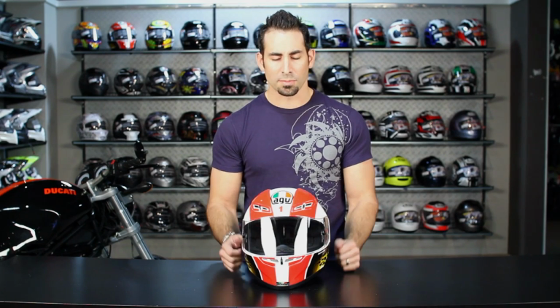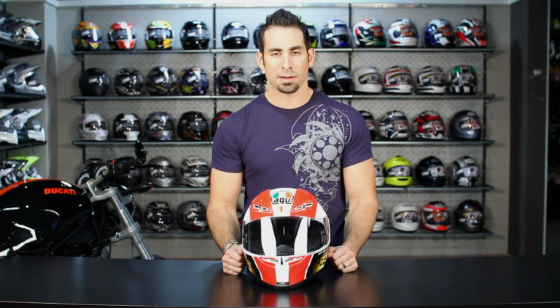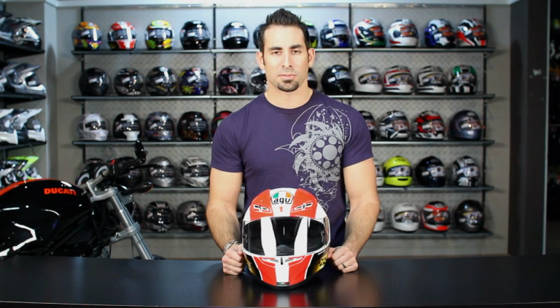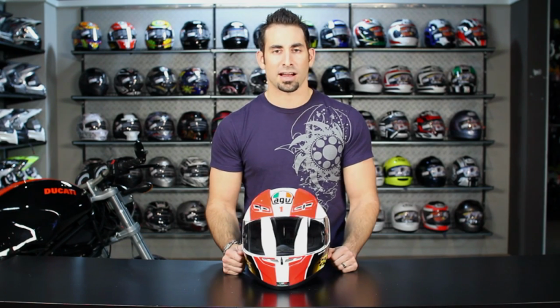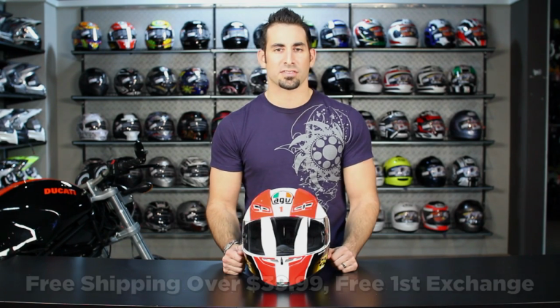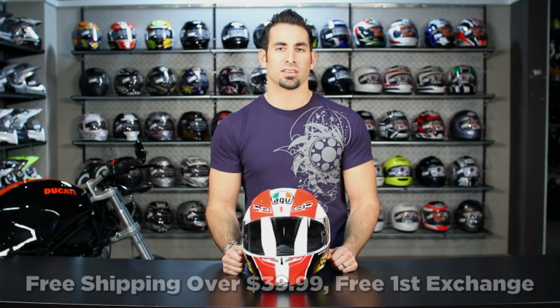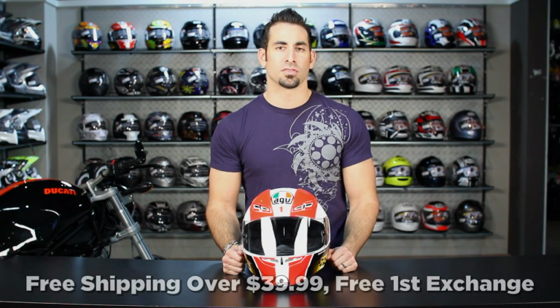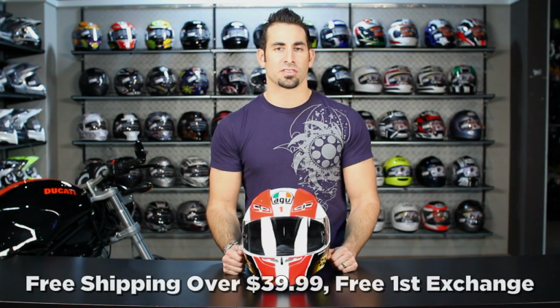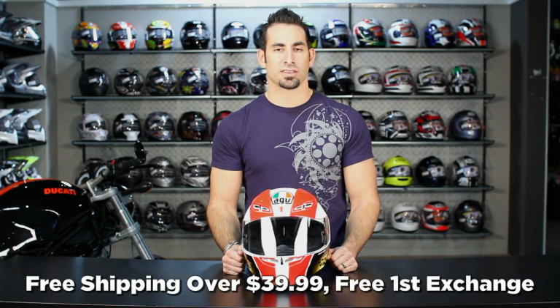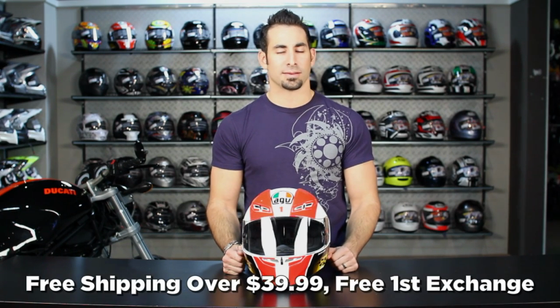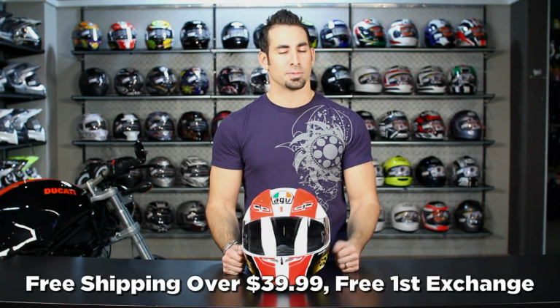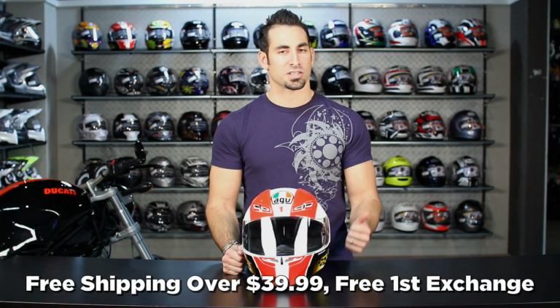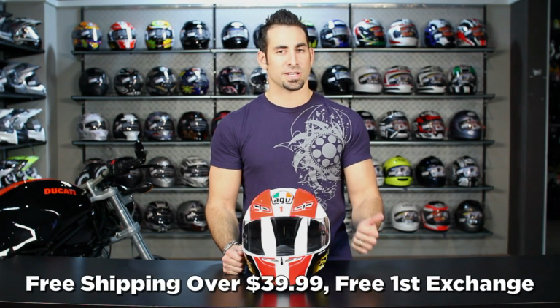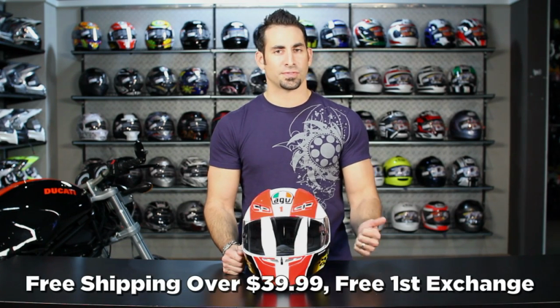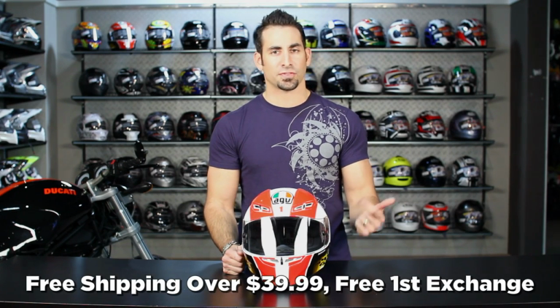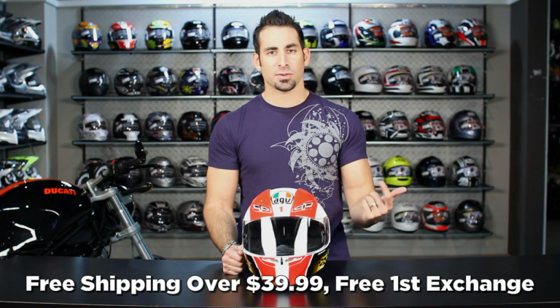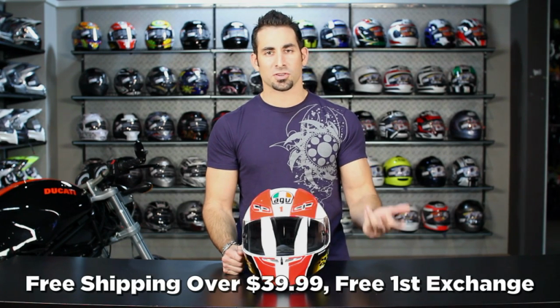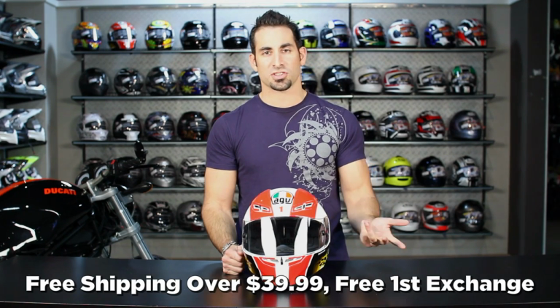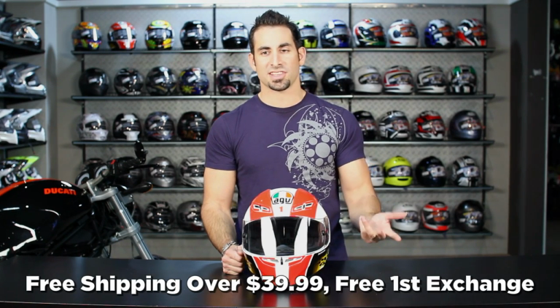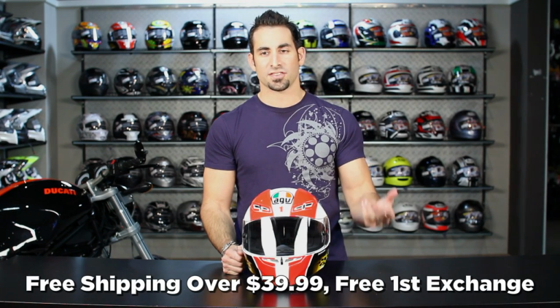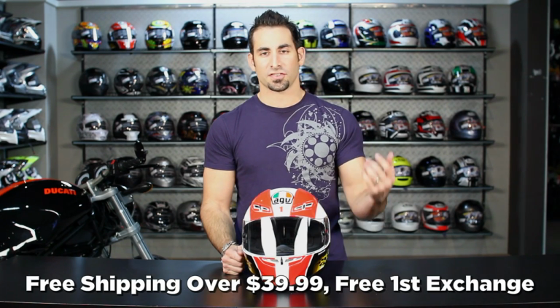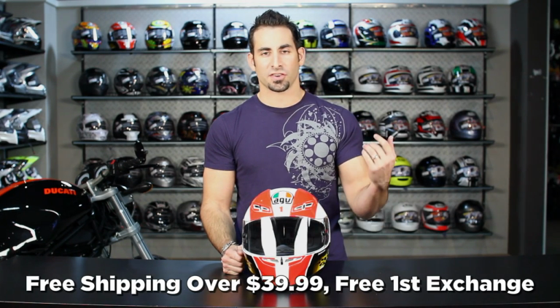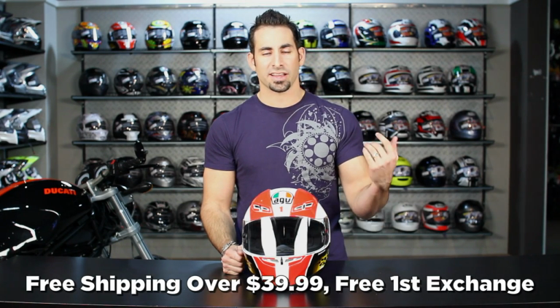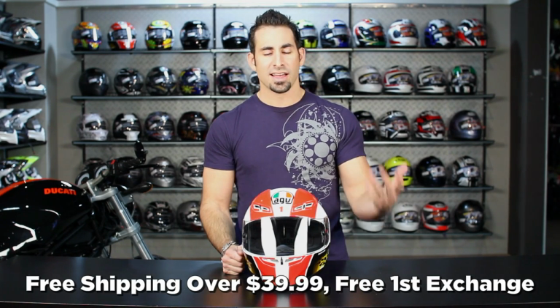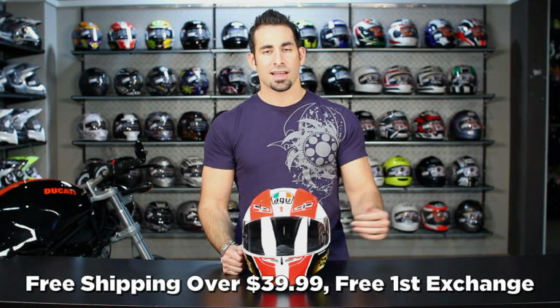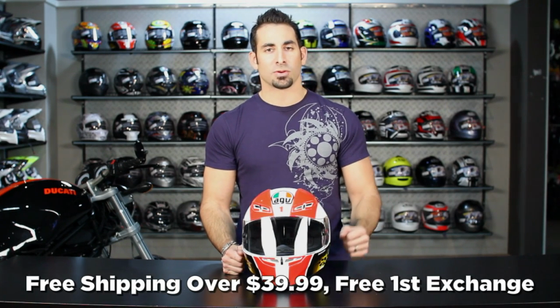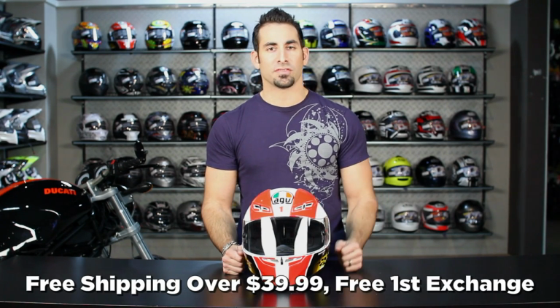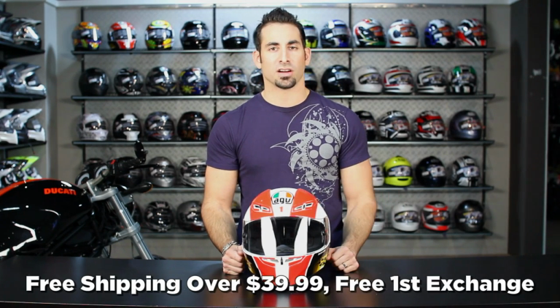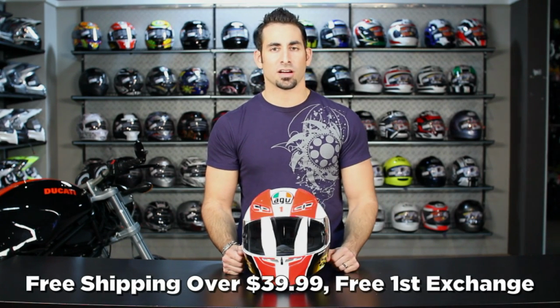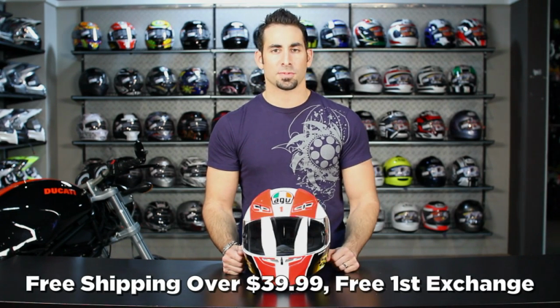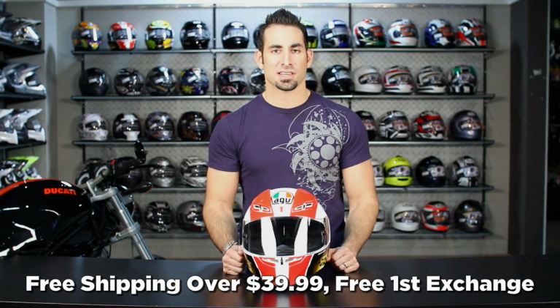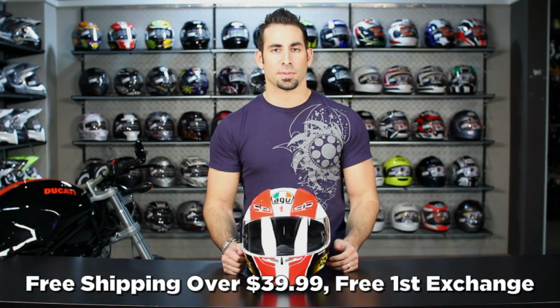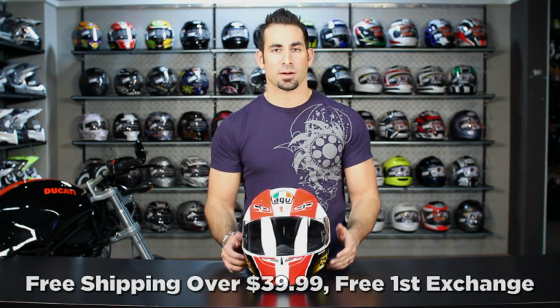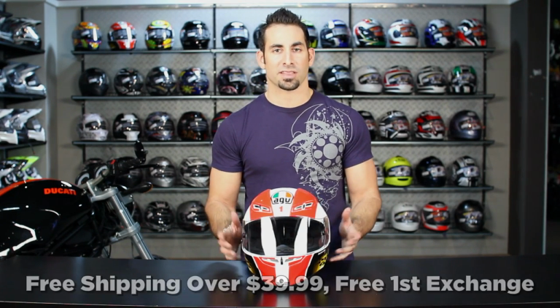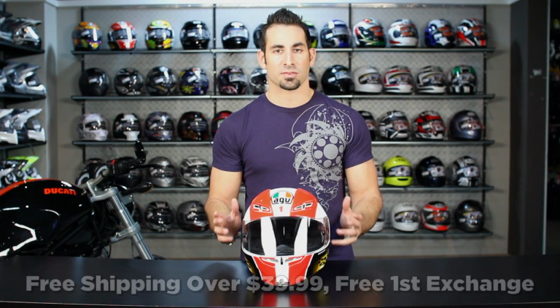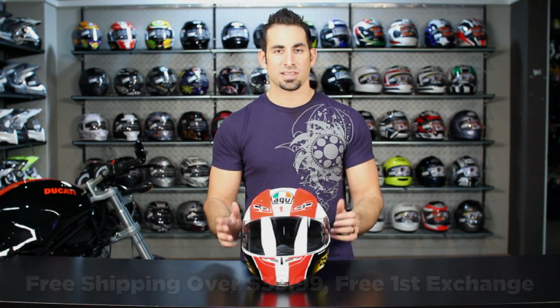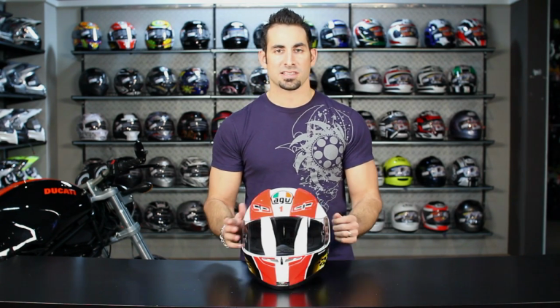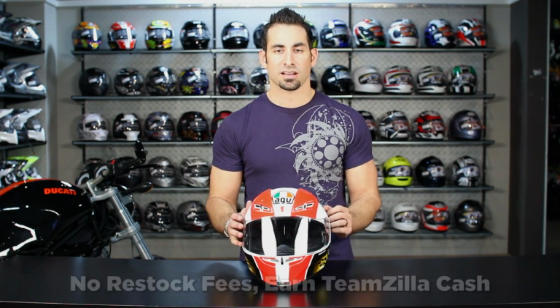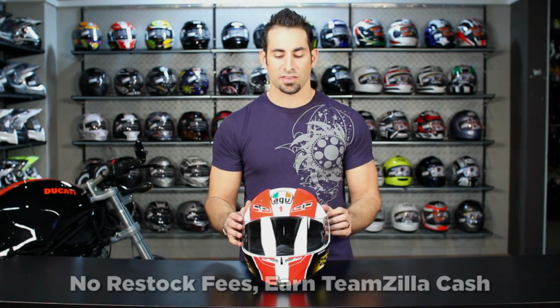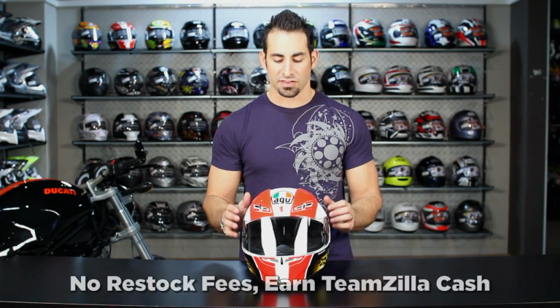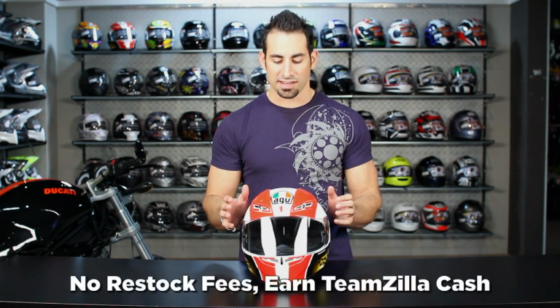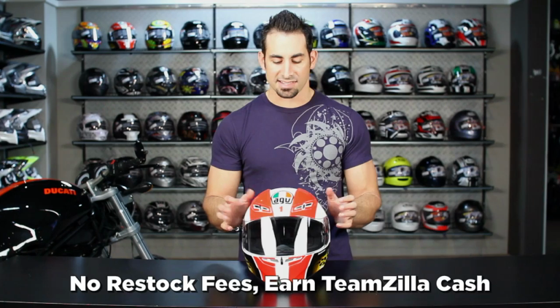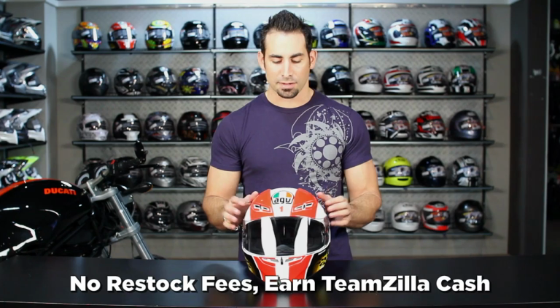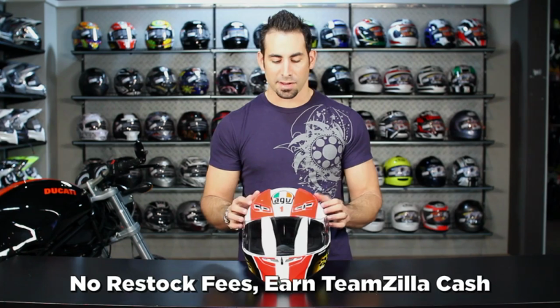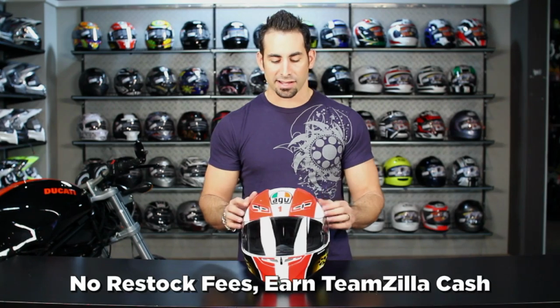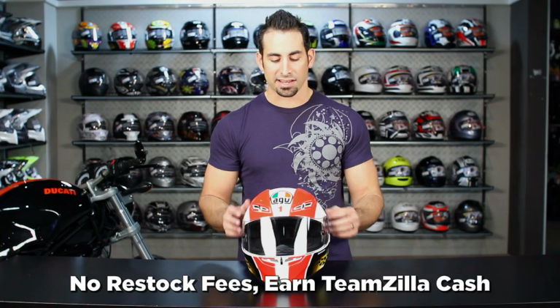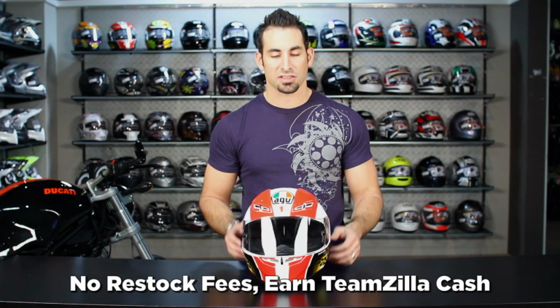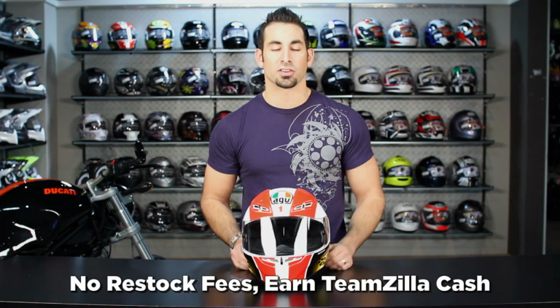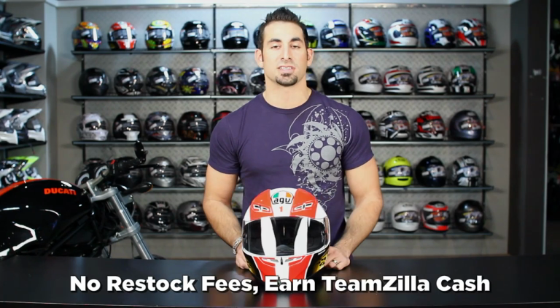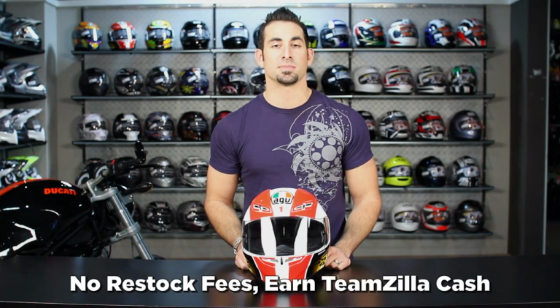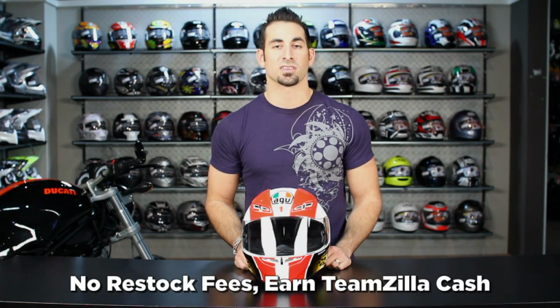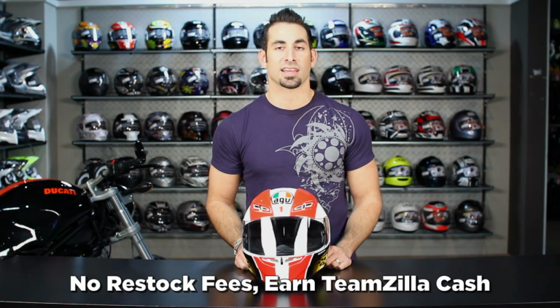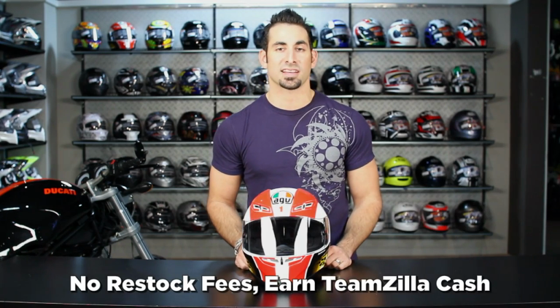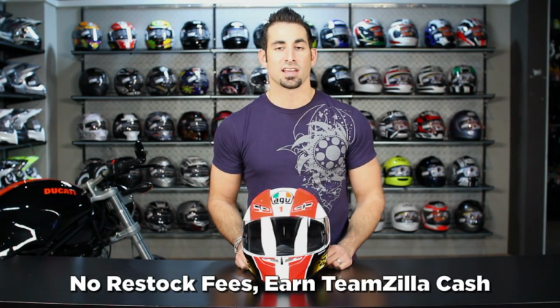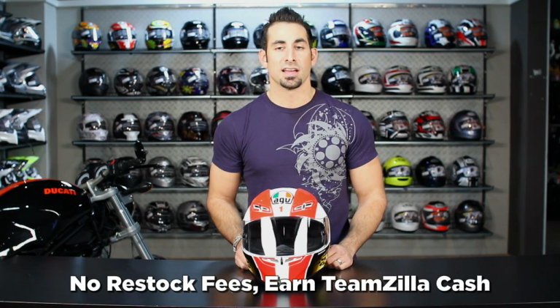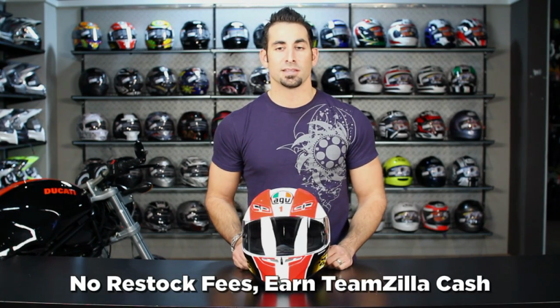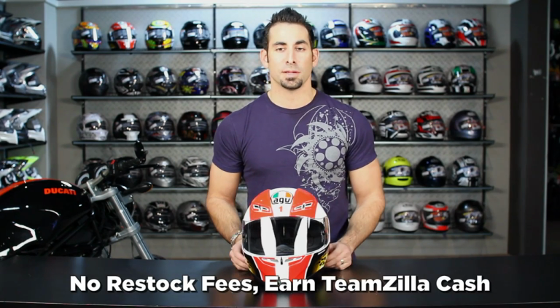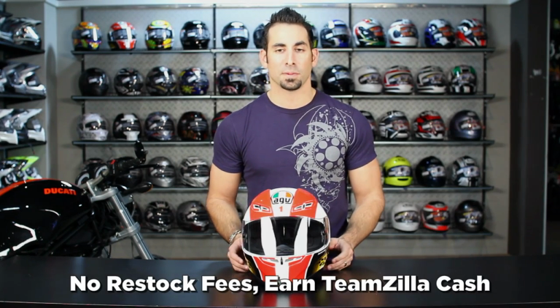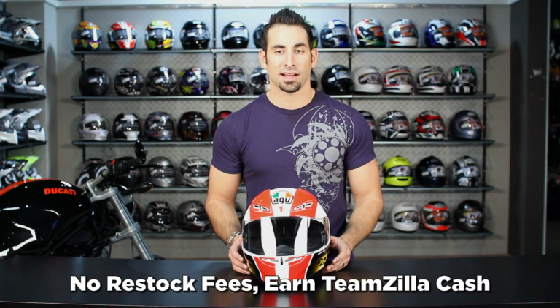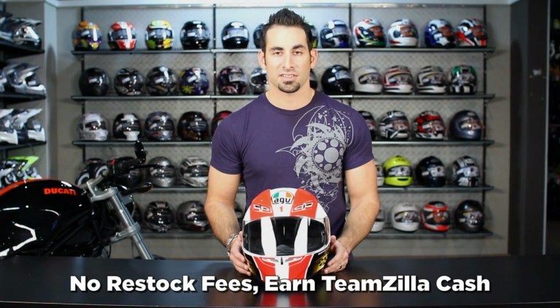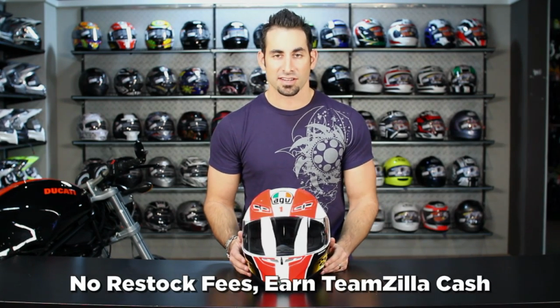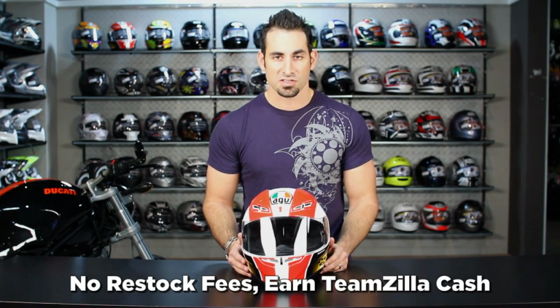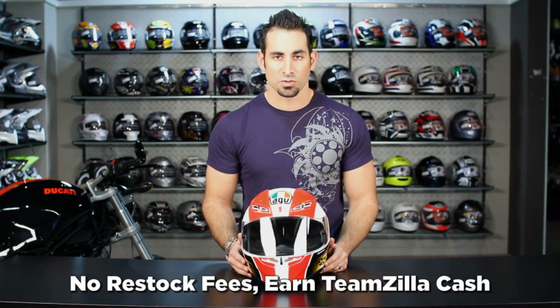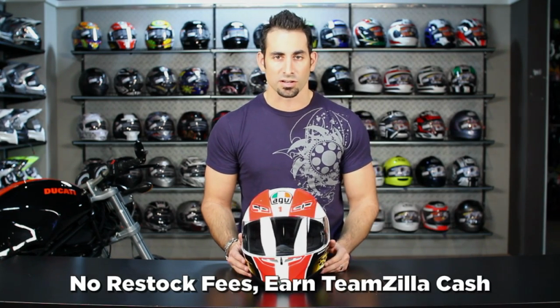Remember, everything over $39 ships for free. We'll exchange it for free. We'll give you 100% back without a restock fee if you need to send it back, and you can earn TeamZilla cash to be applied to your next order.